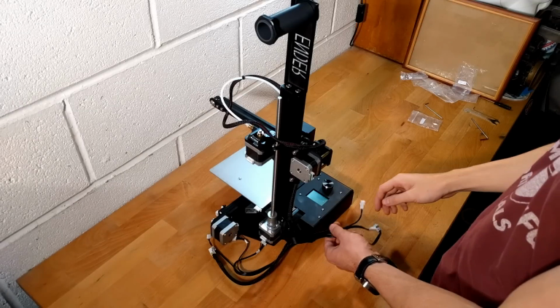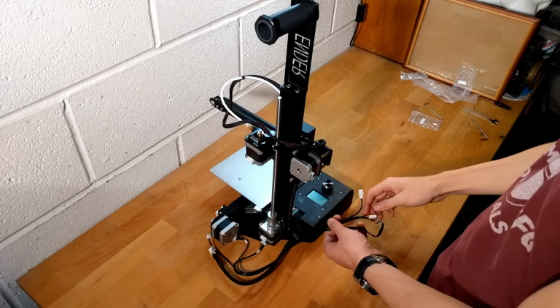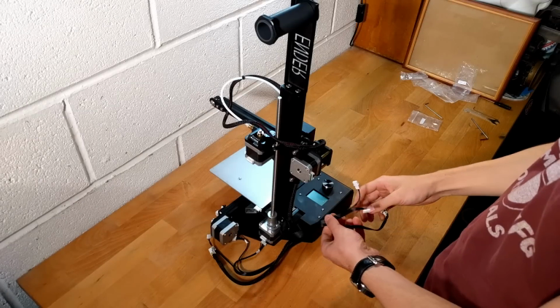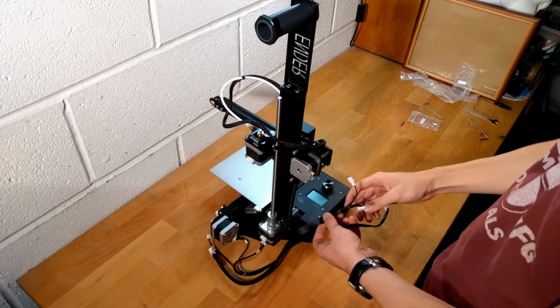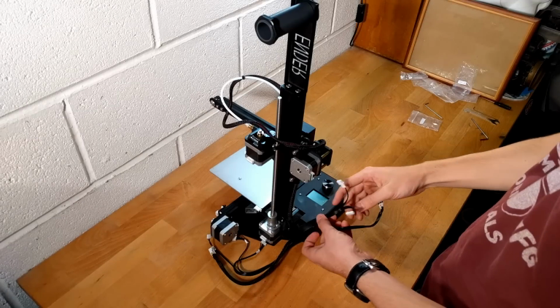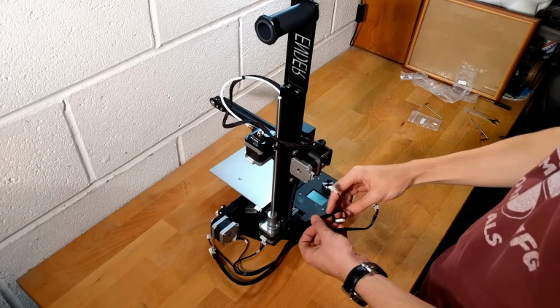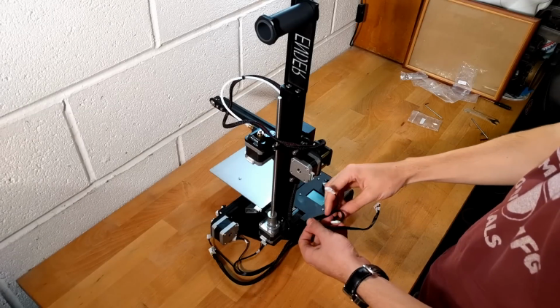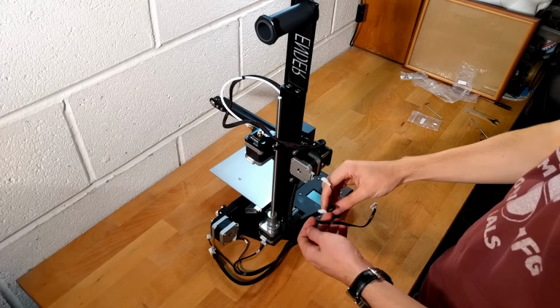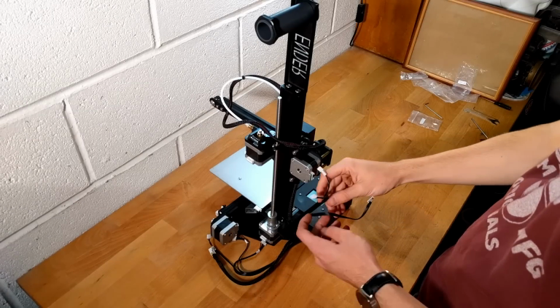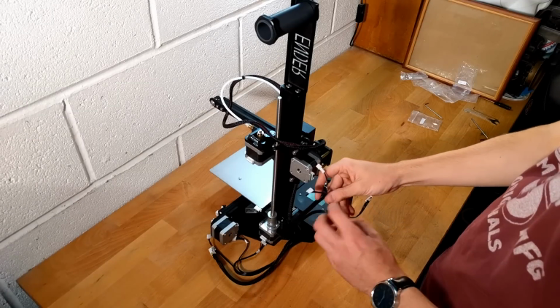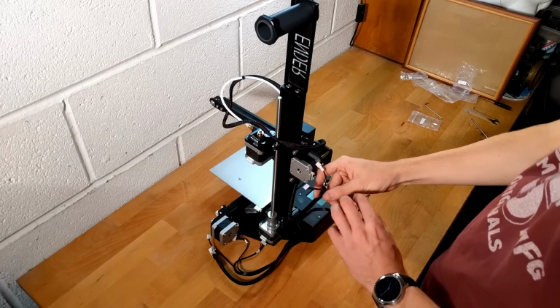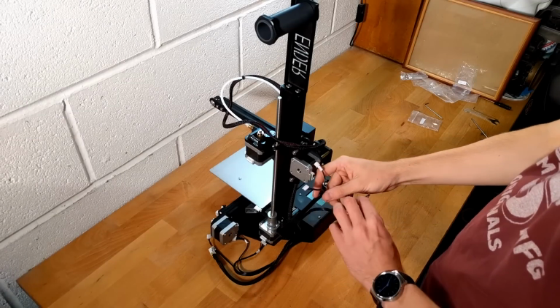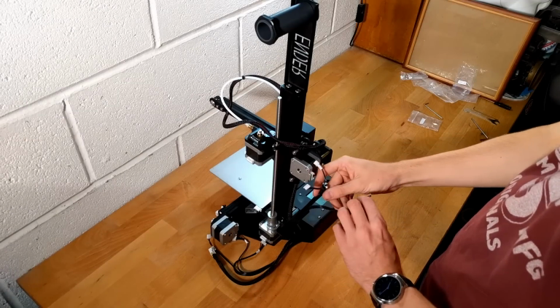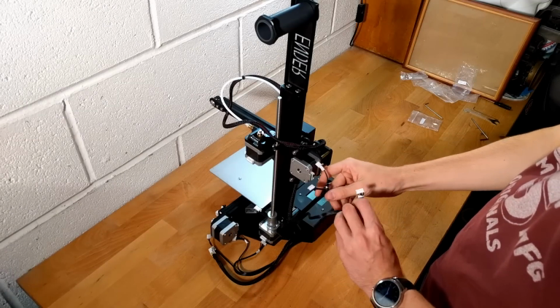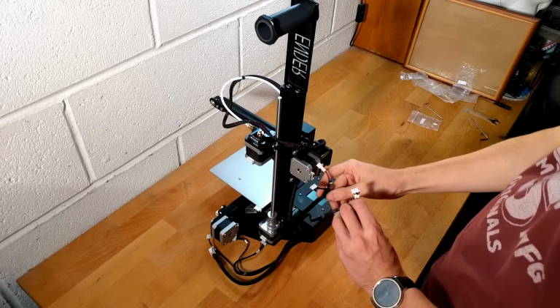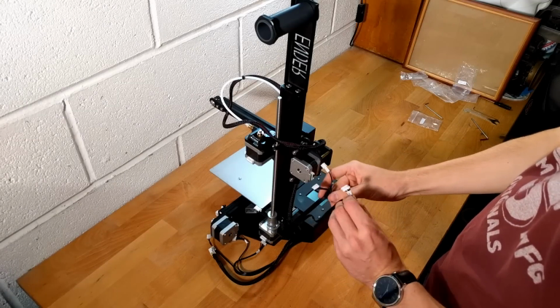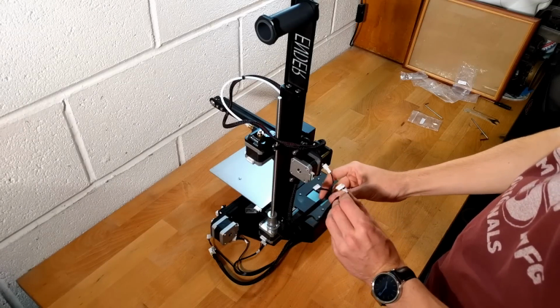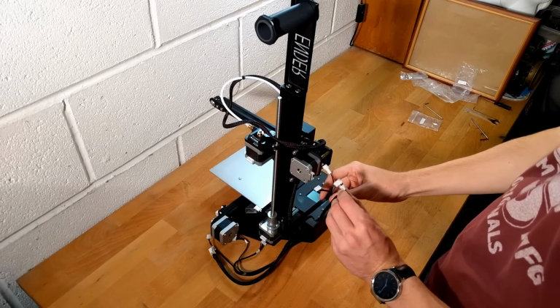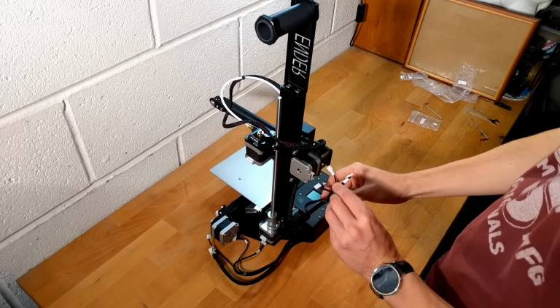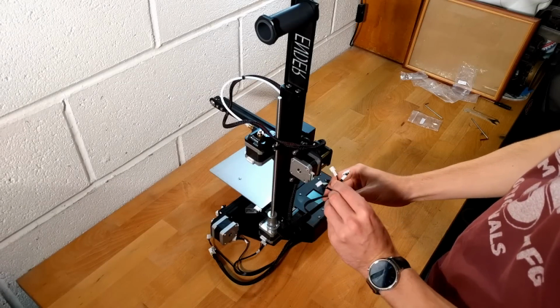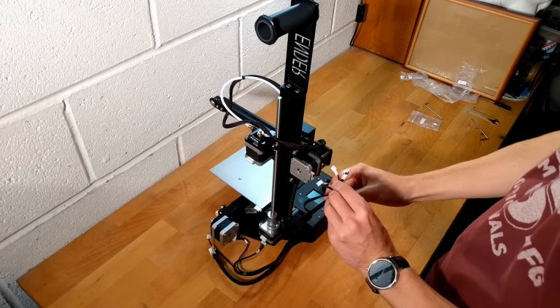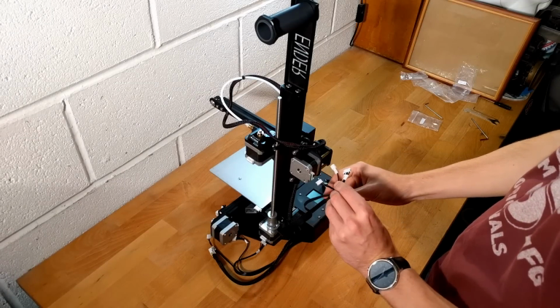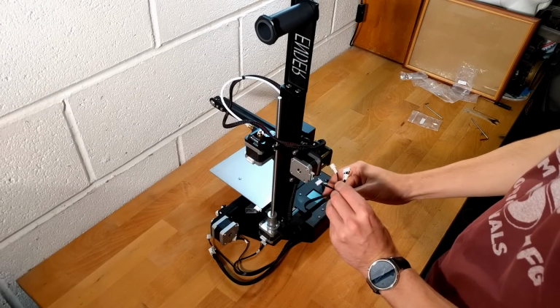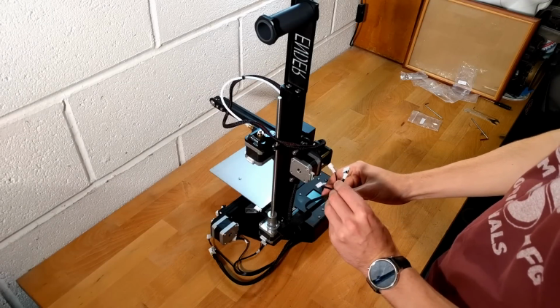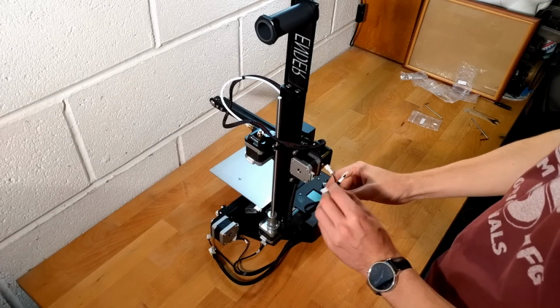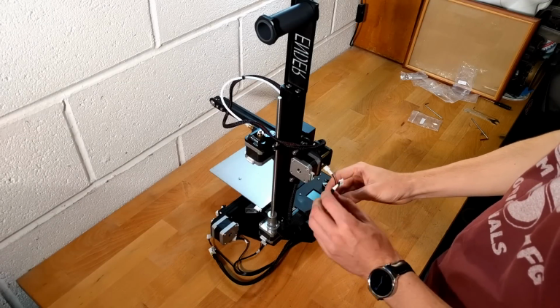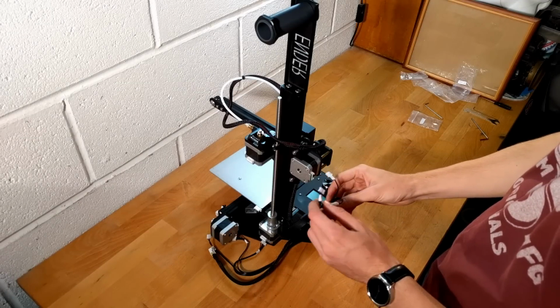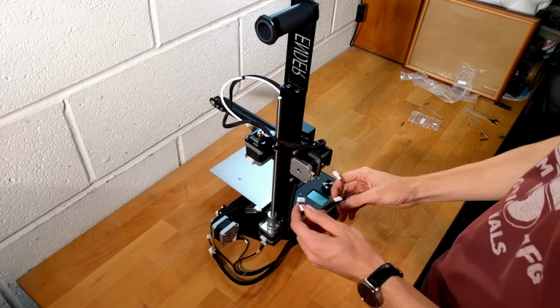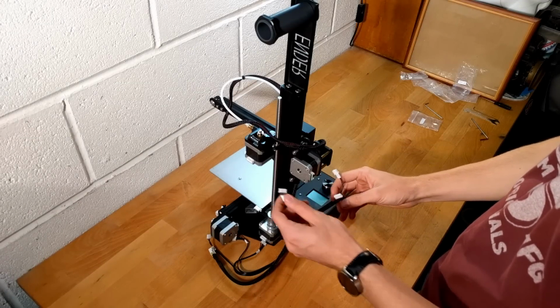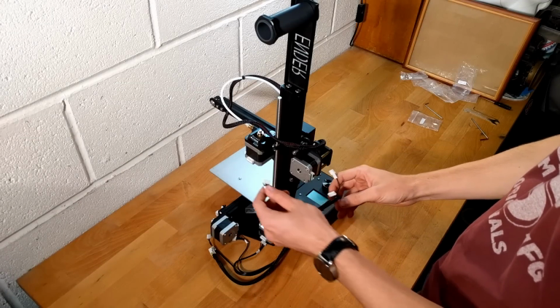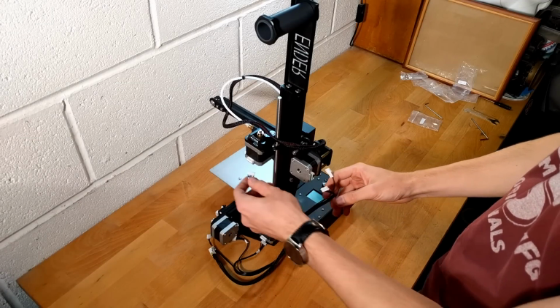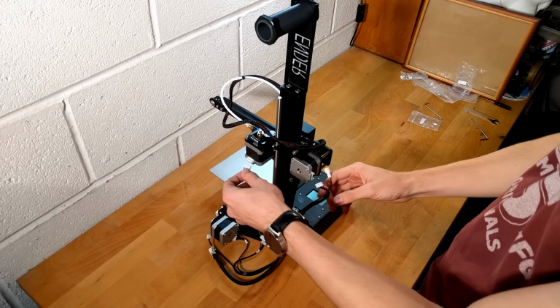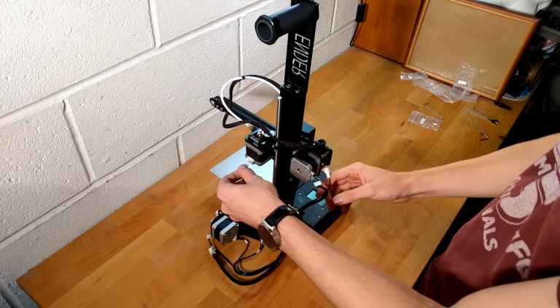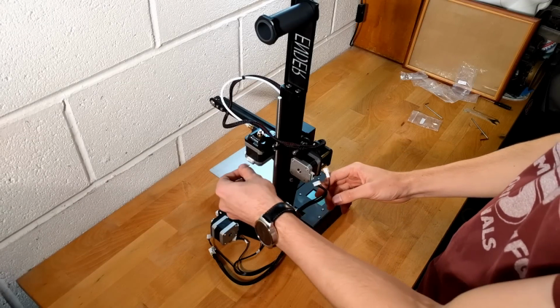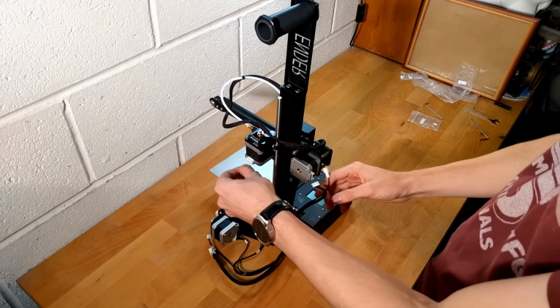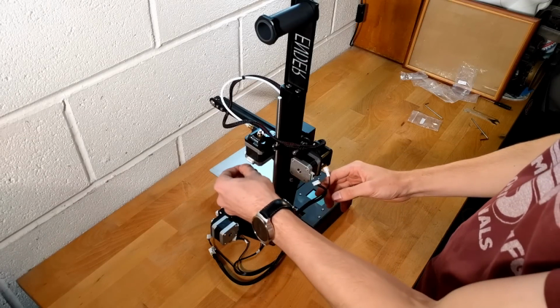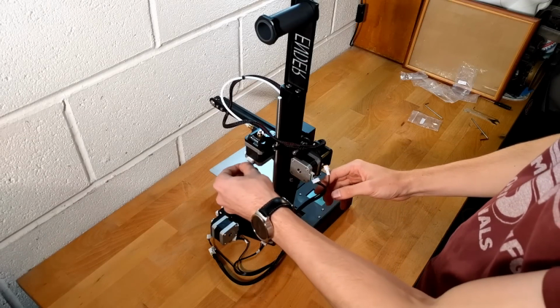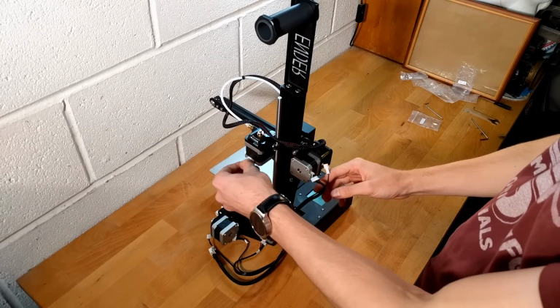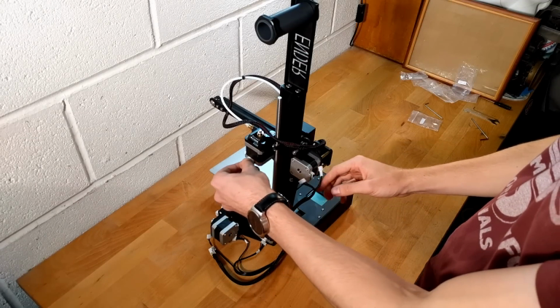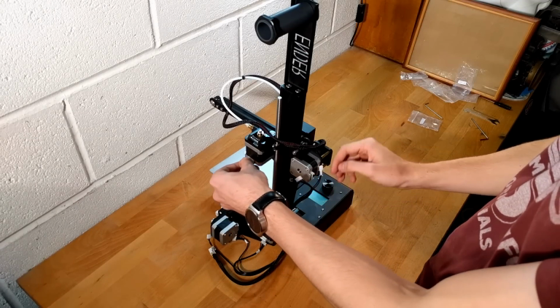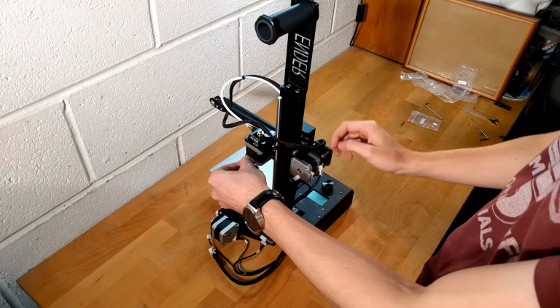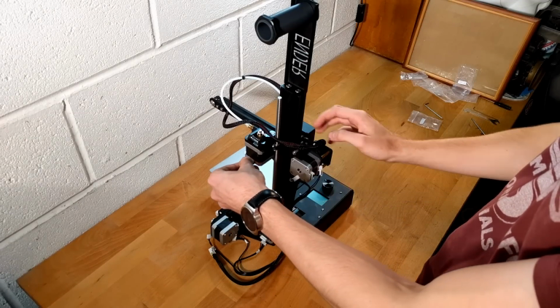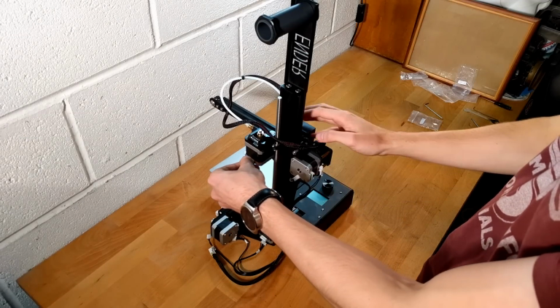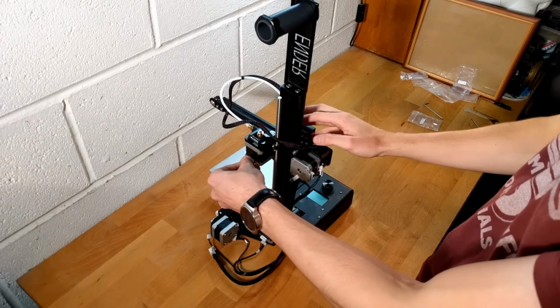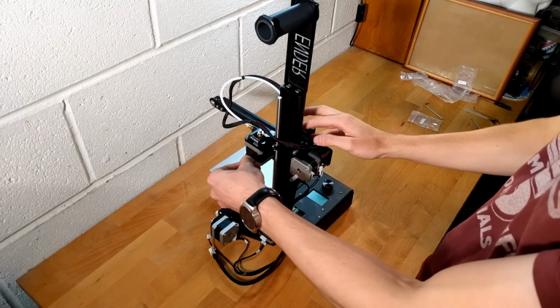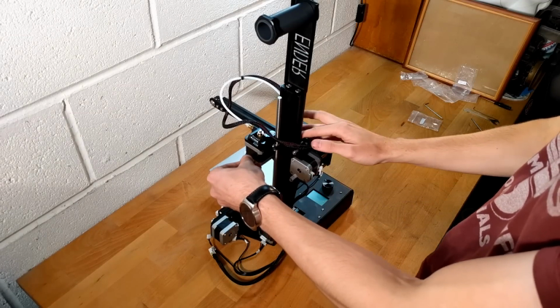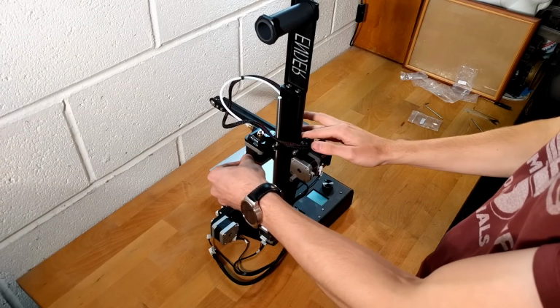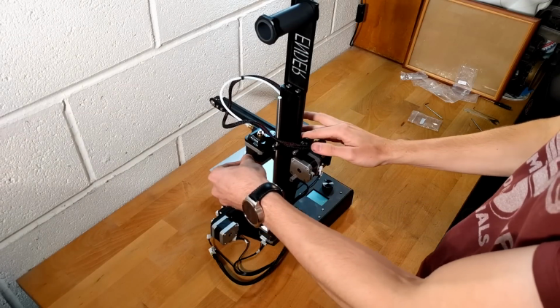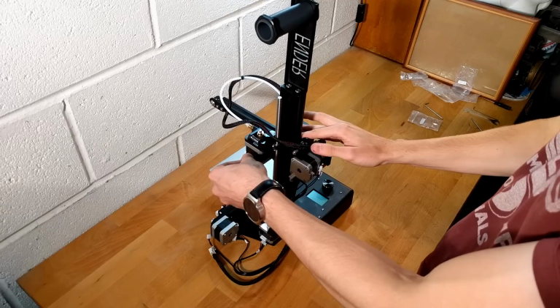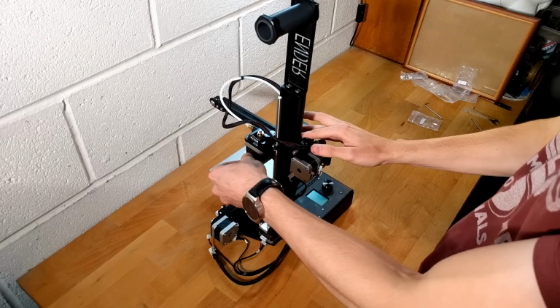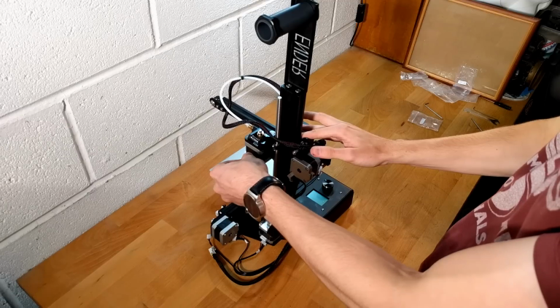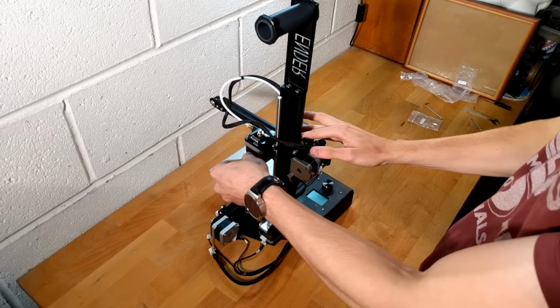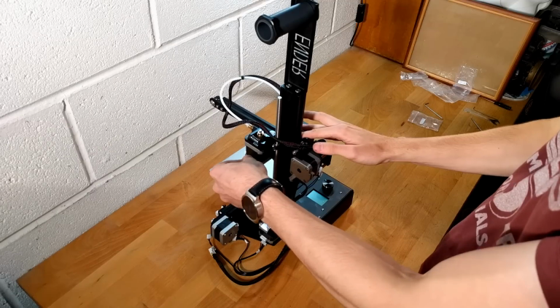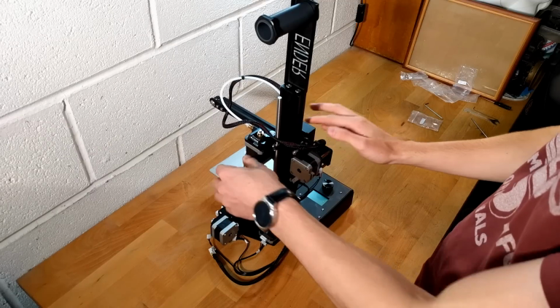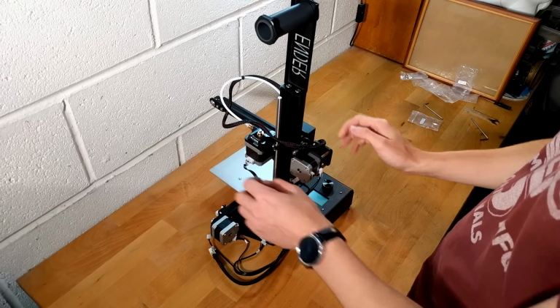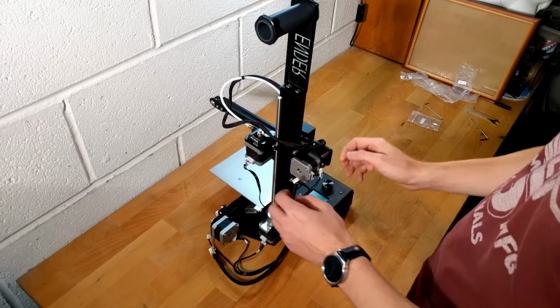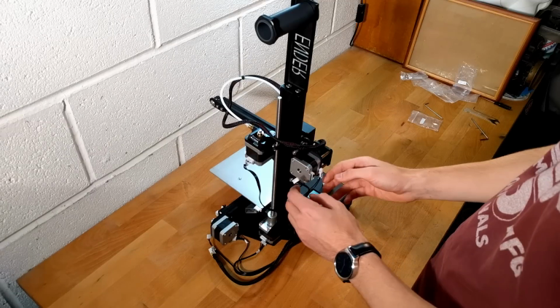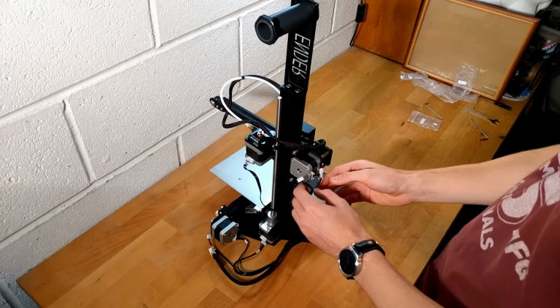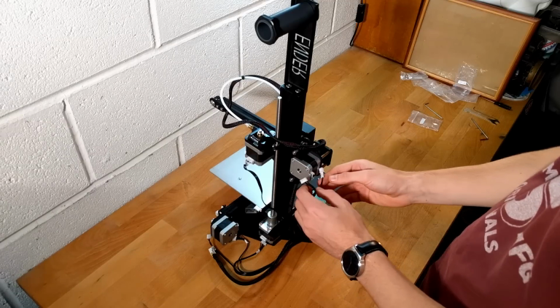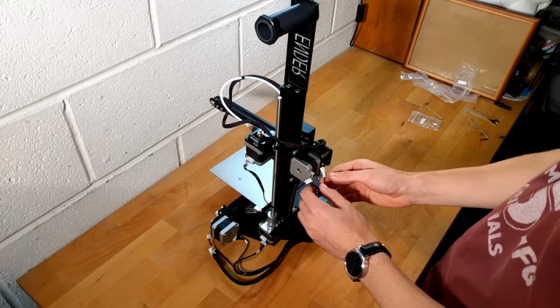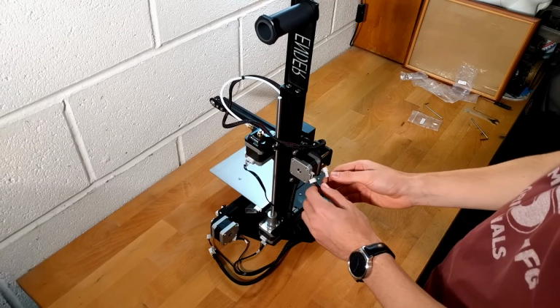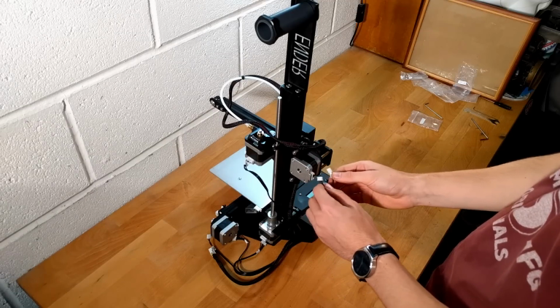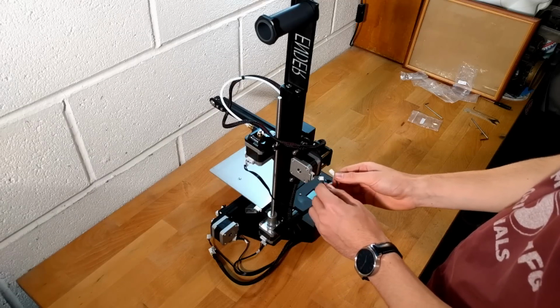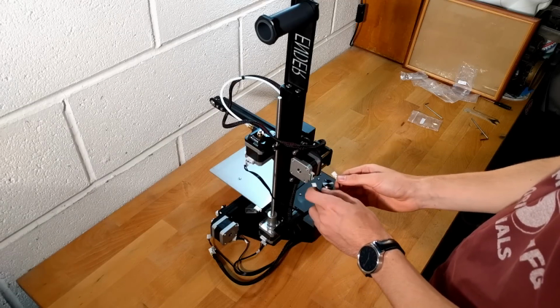Now it's time to hook all the wires up. The labelling on the wires means that it is fairly self-explanatory which plug goes in where, but pay closer attention to the video if you're having trouble.